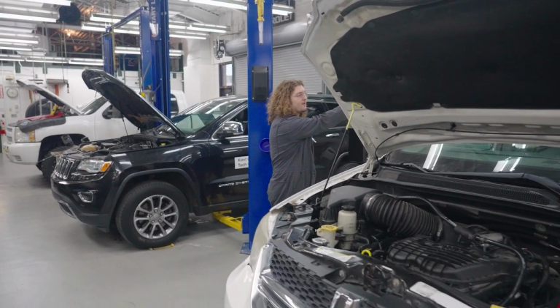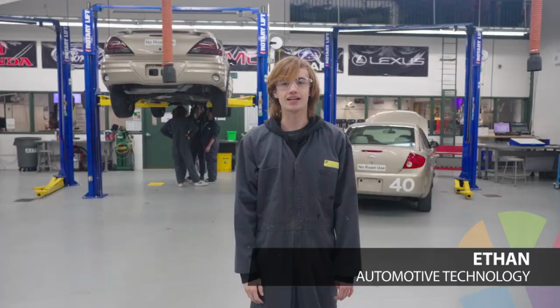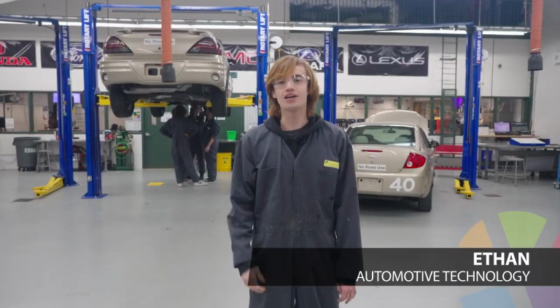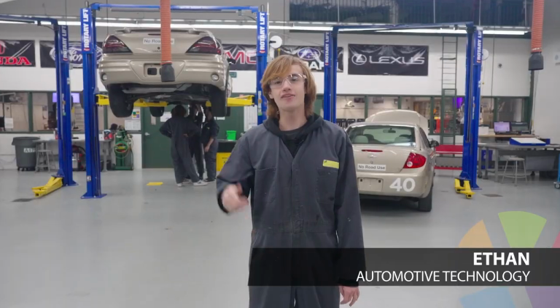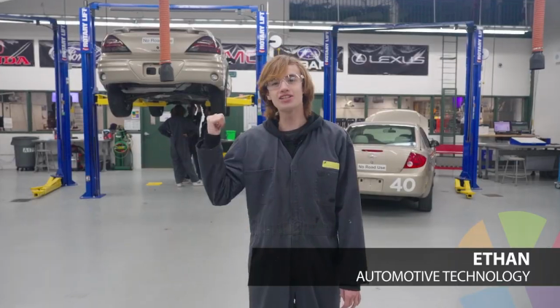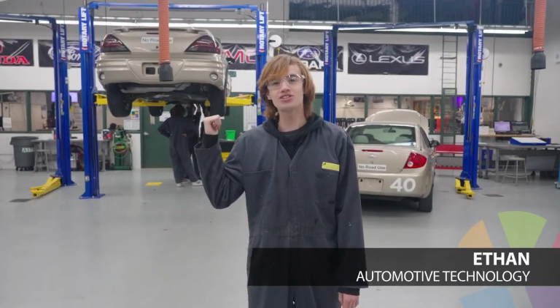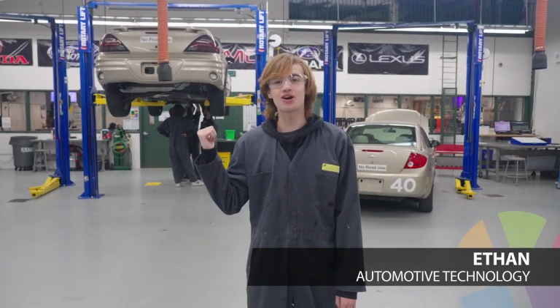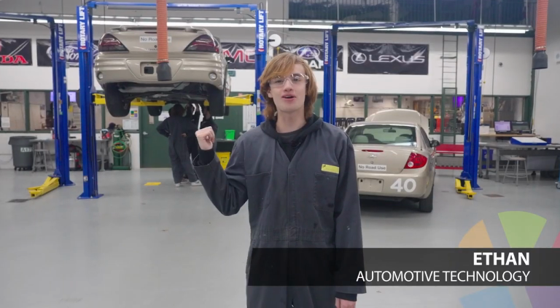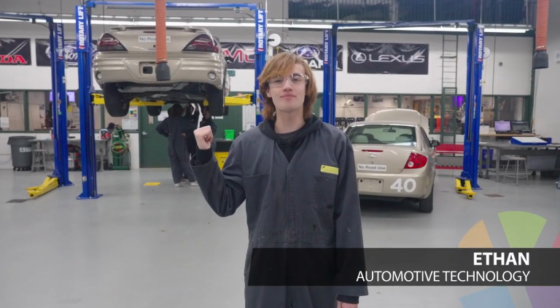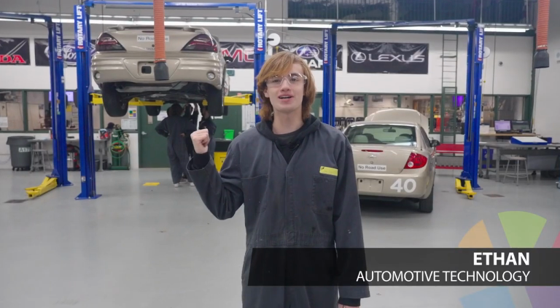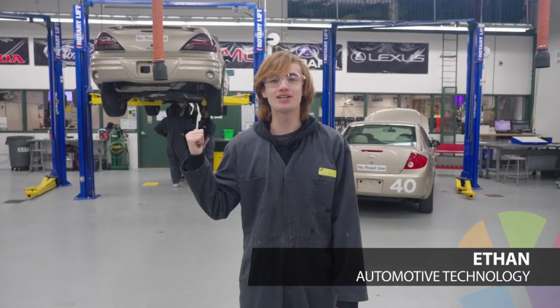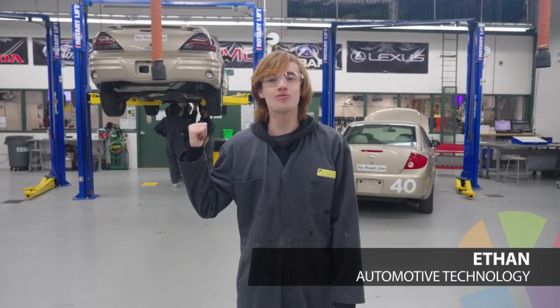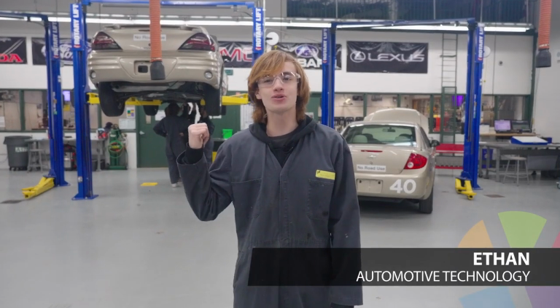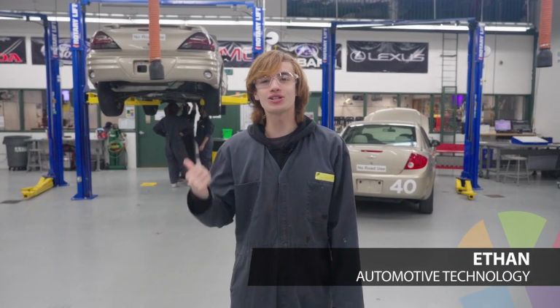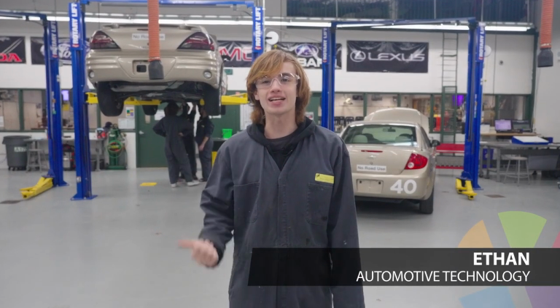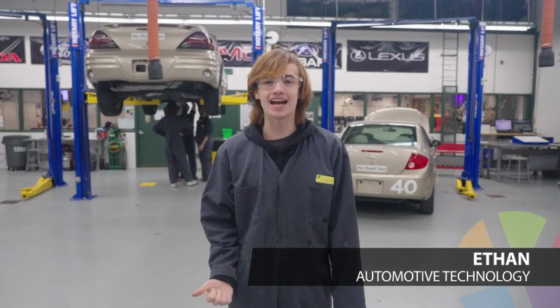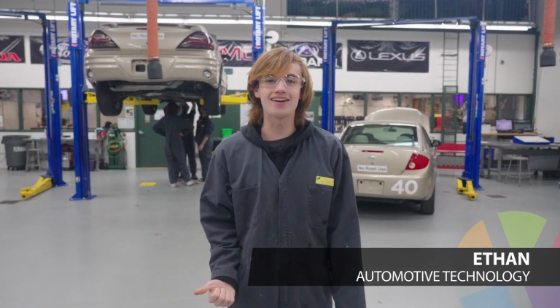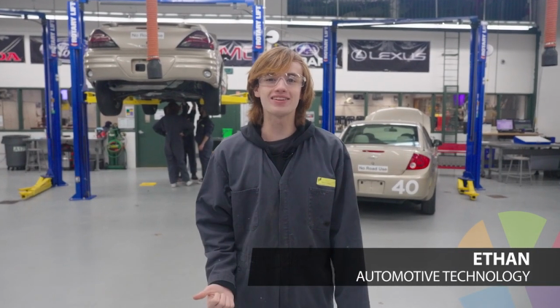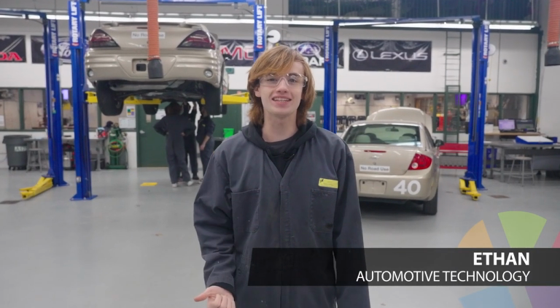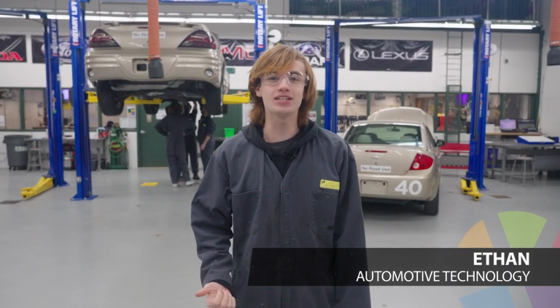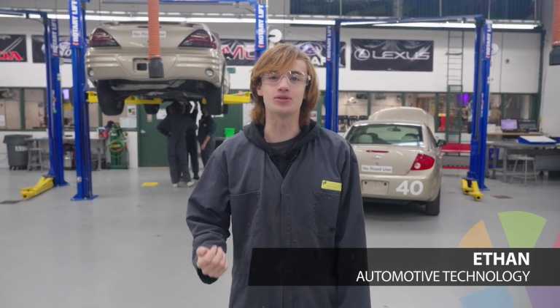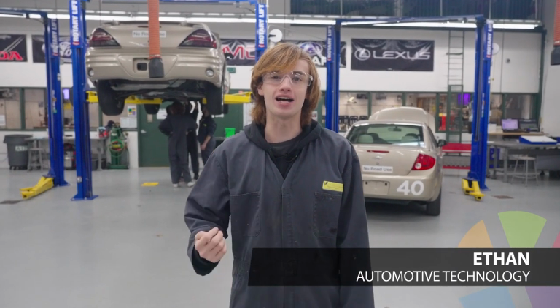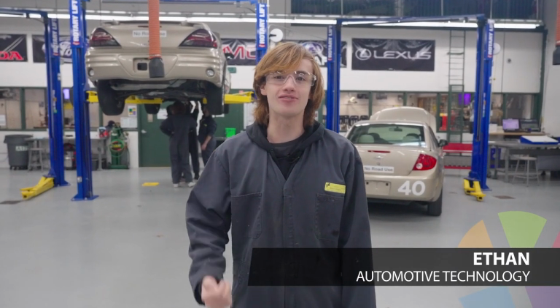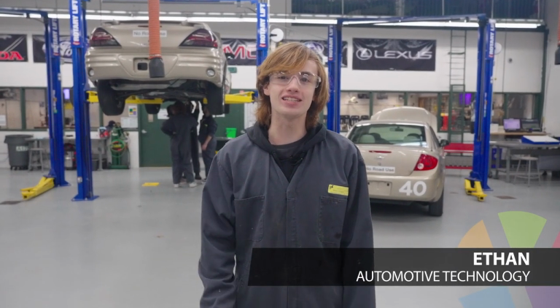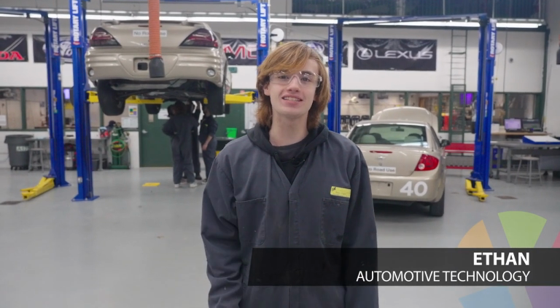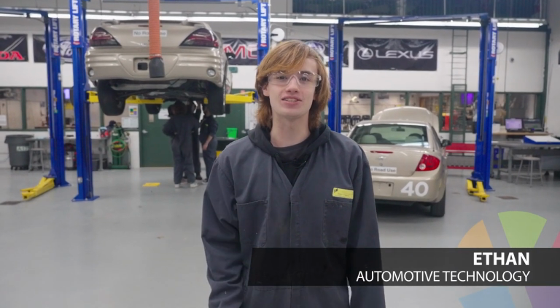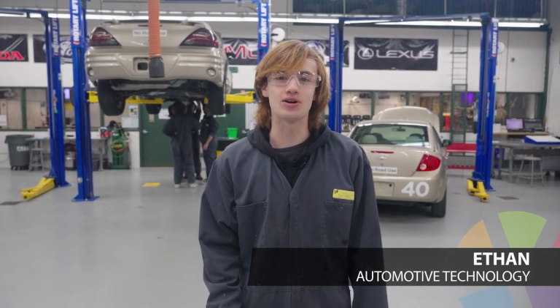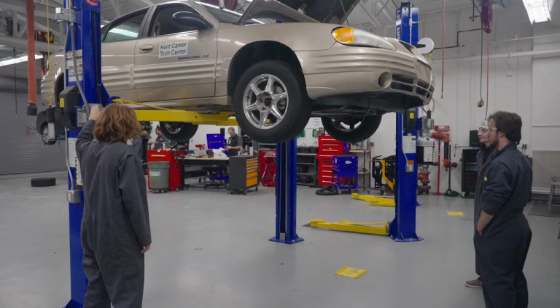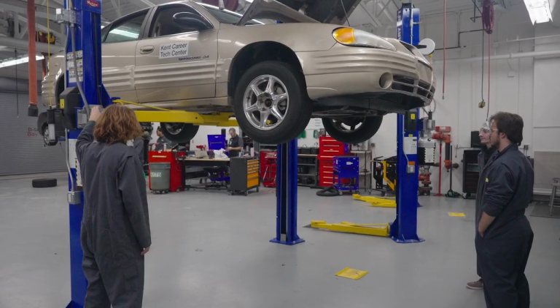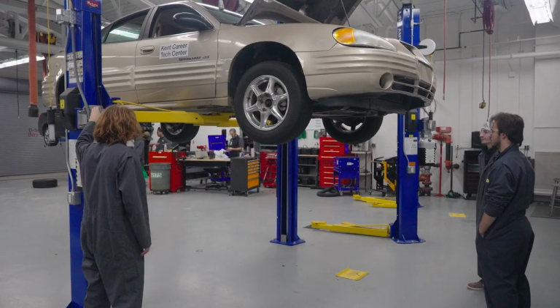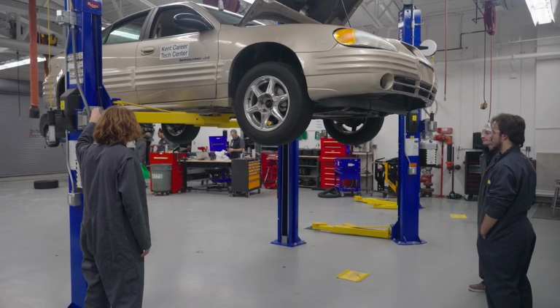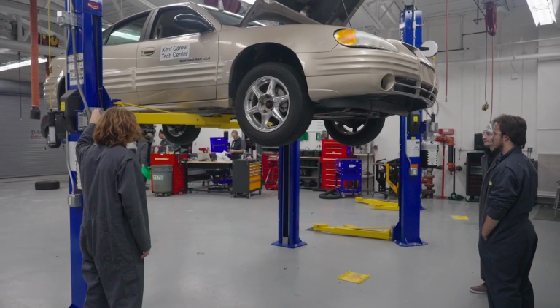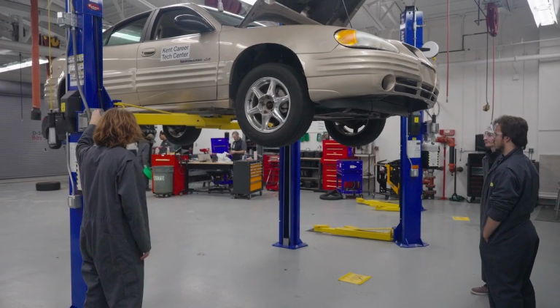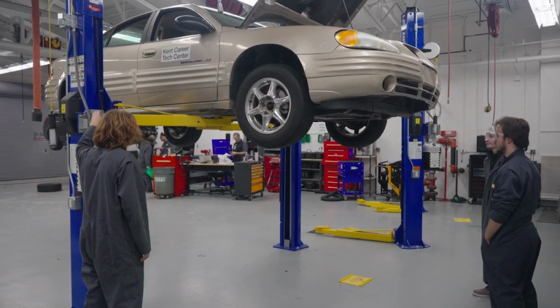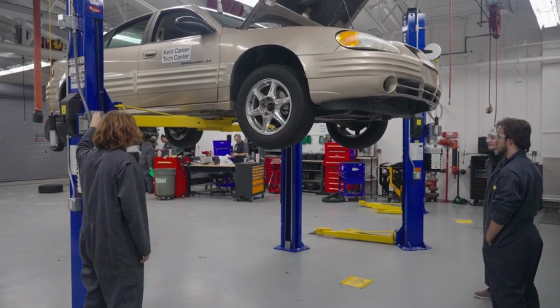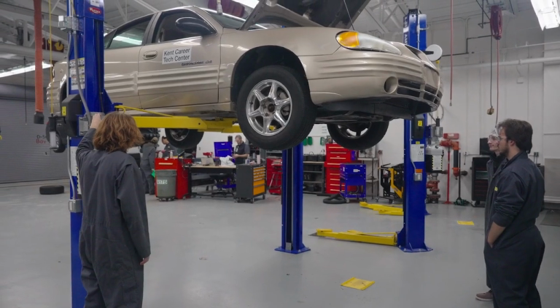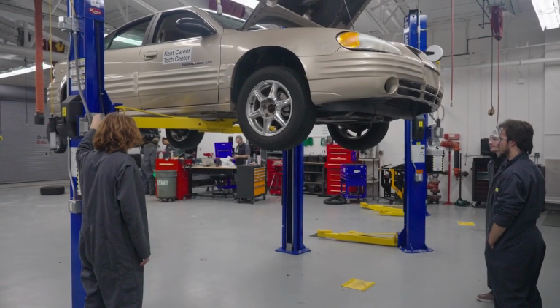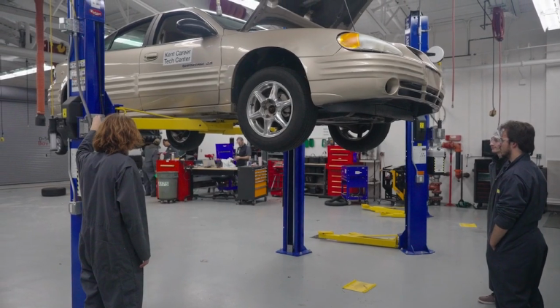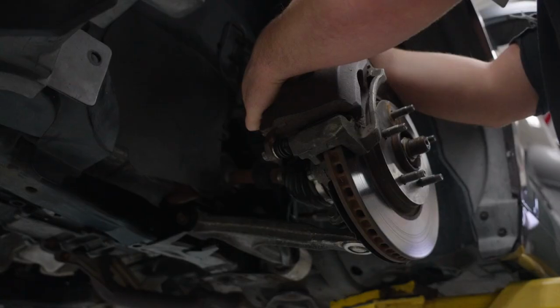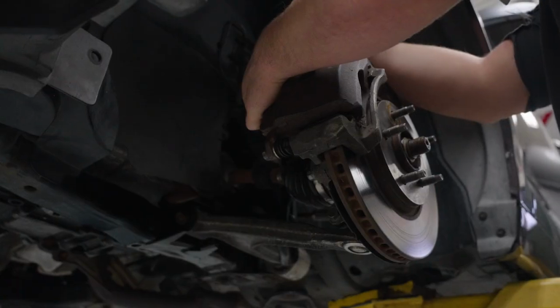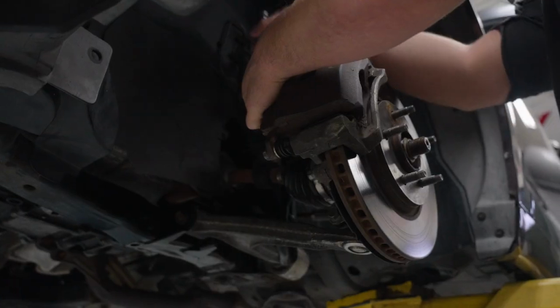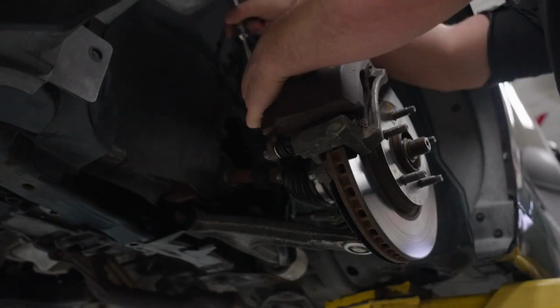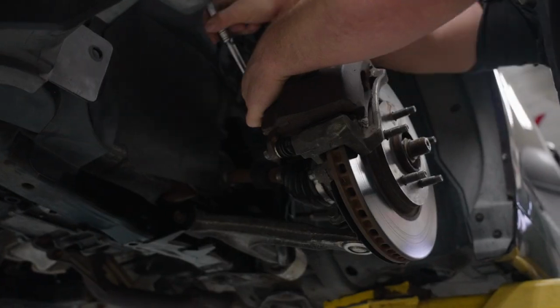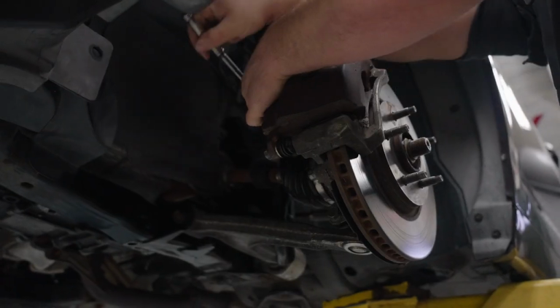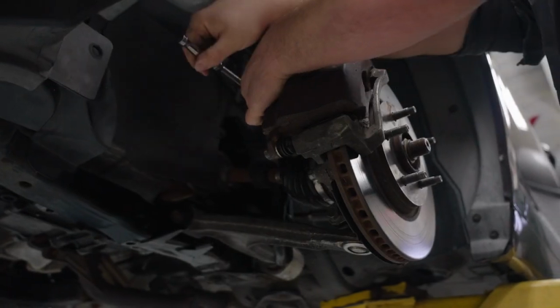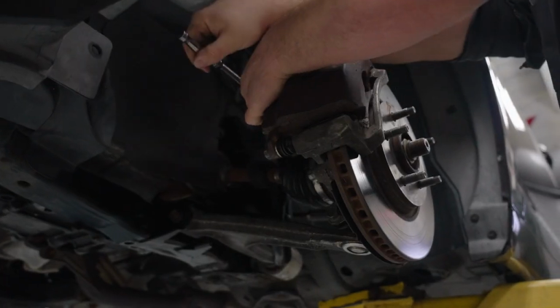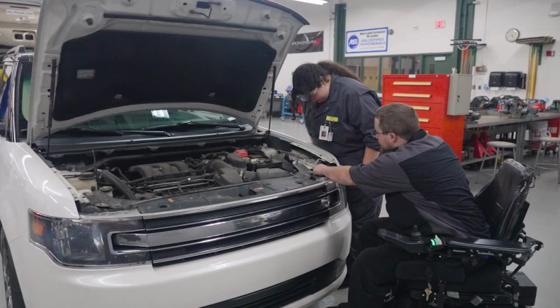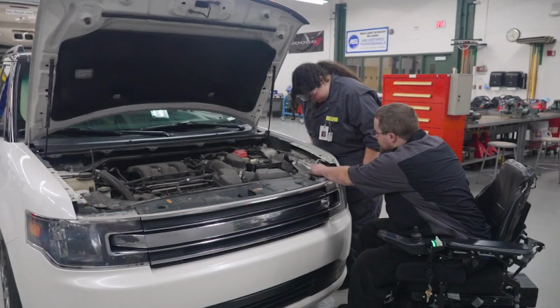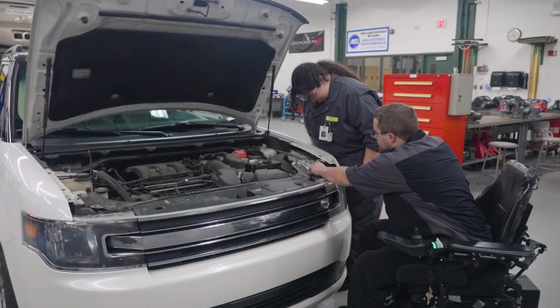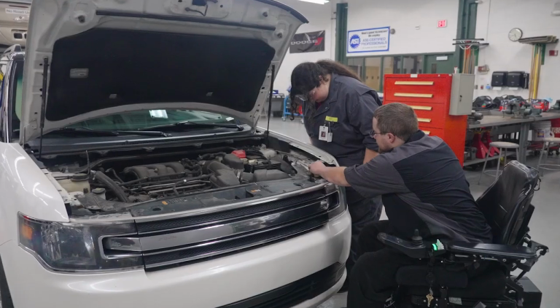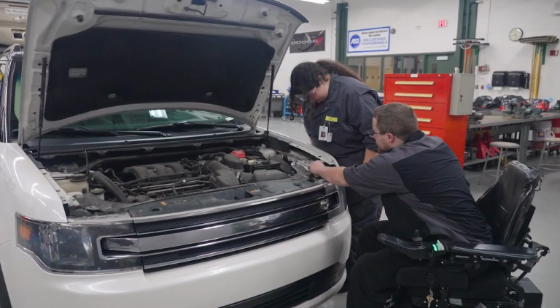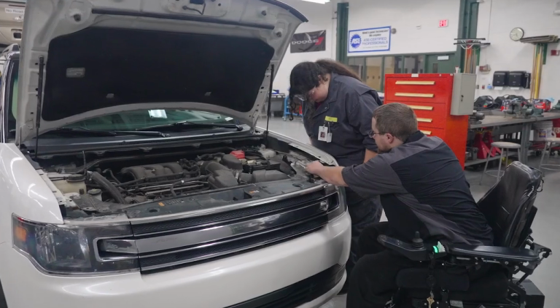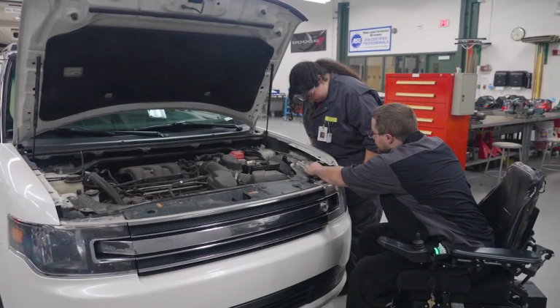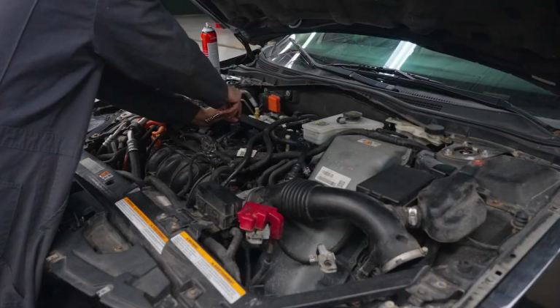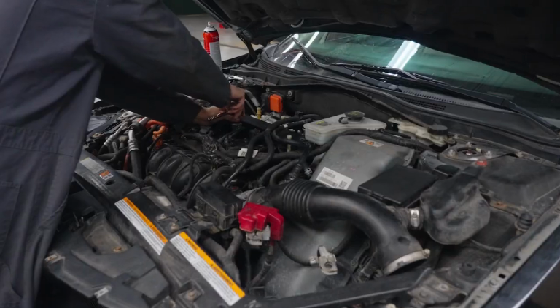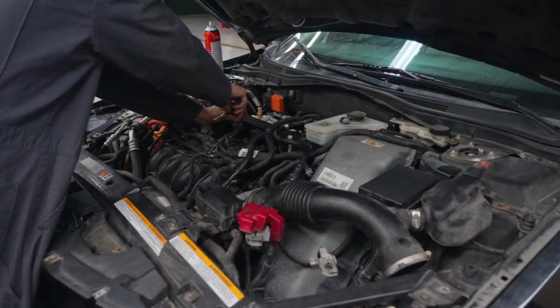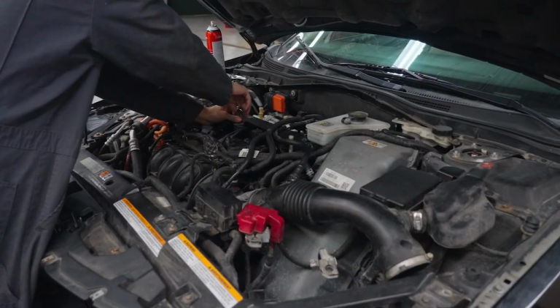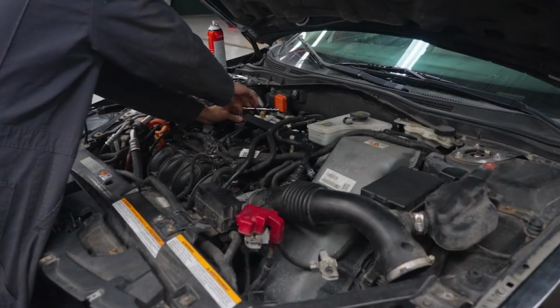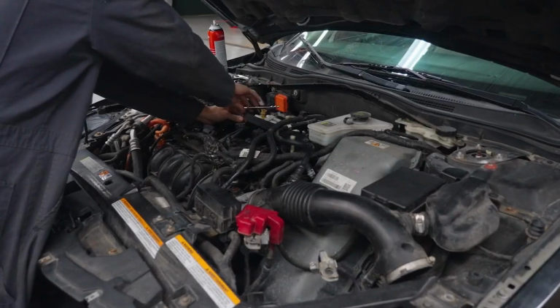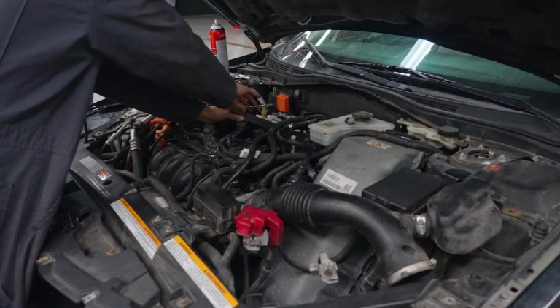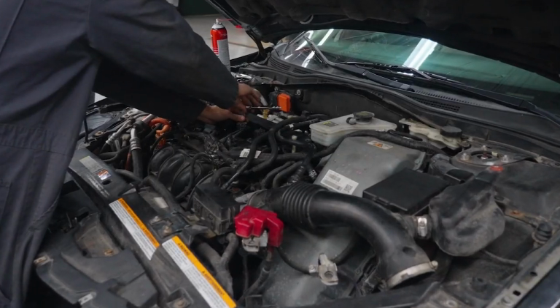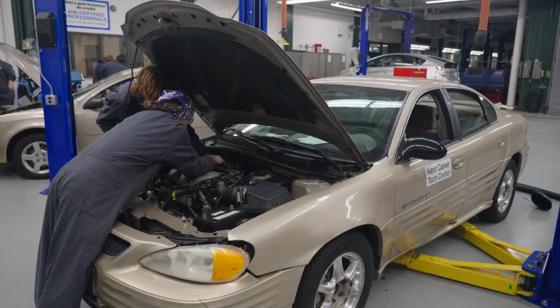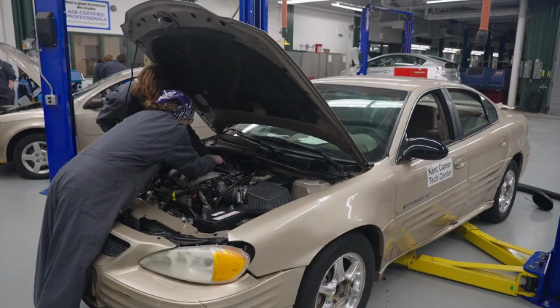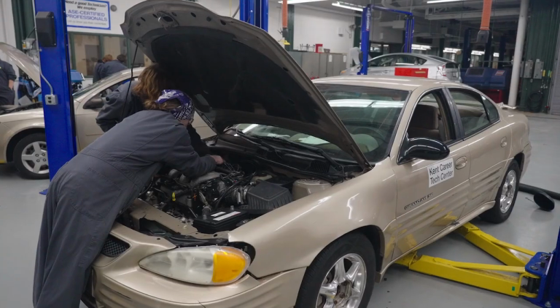Ever need your car repaired? We're learning everything you will ever need to know to fix your customer's car, your friend's car, your car — here at the Tech Center.